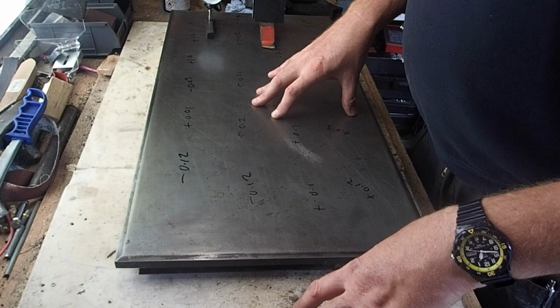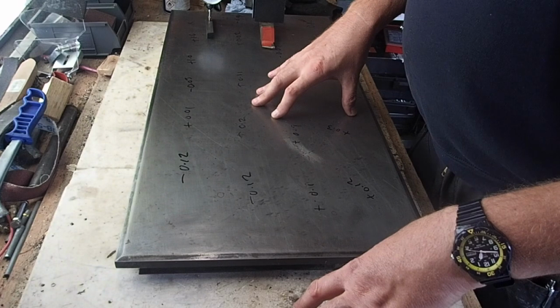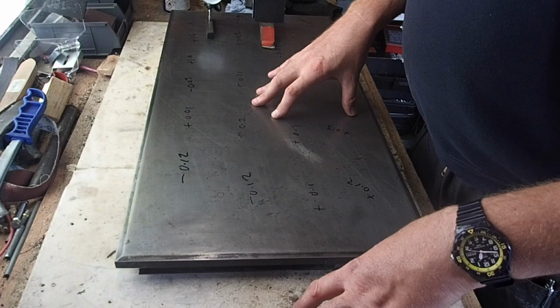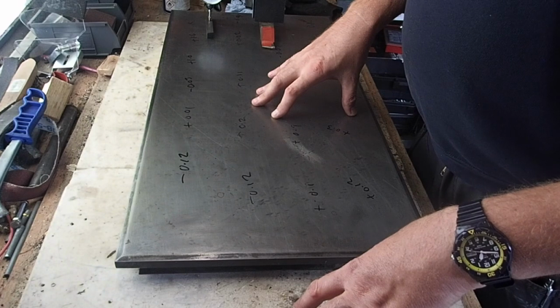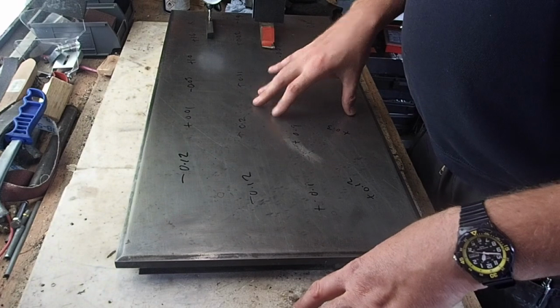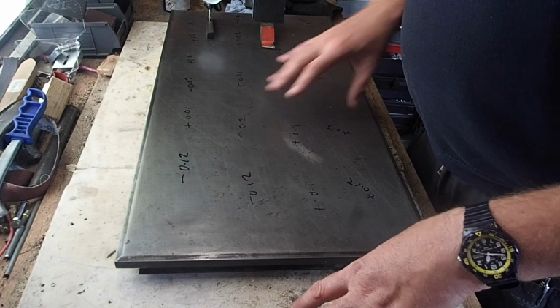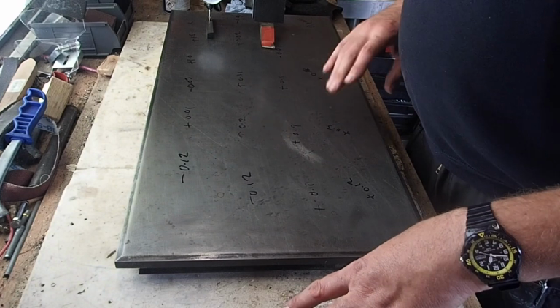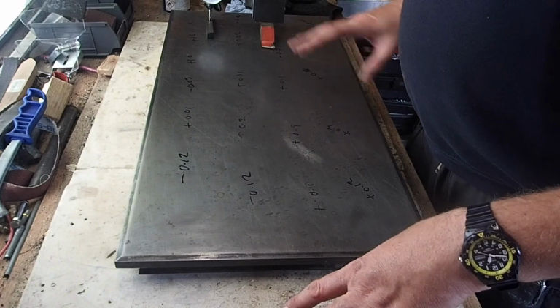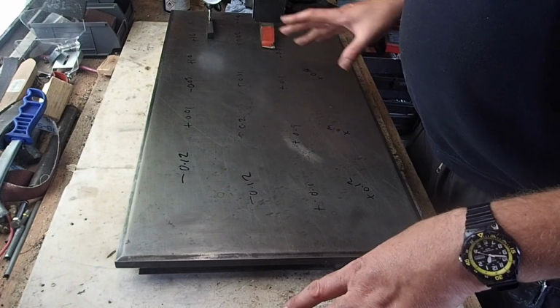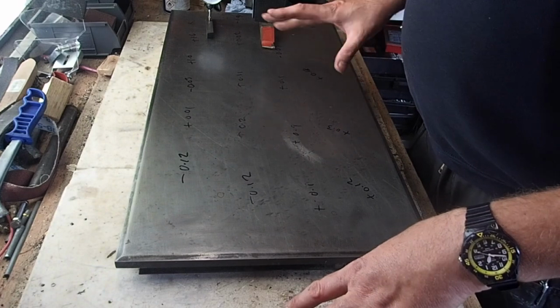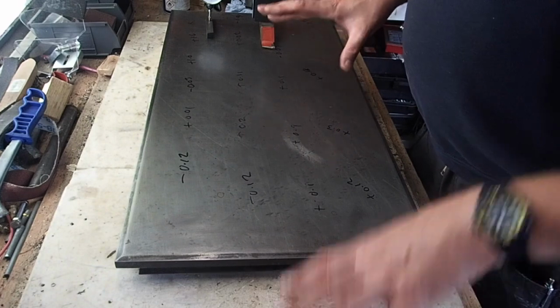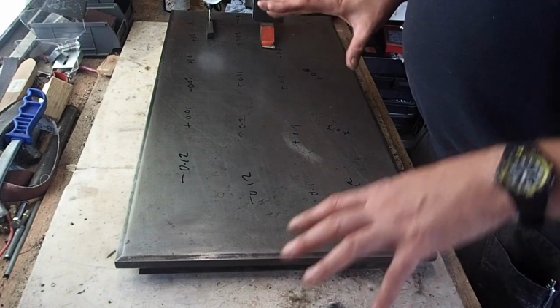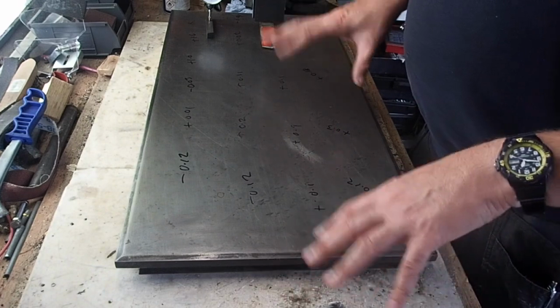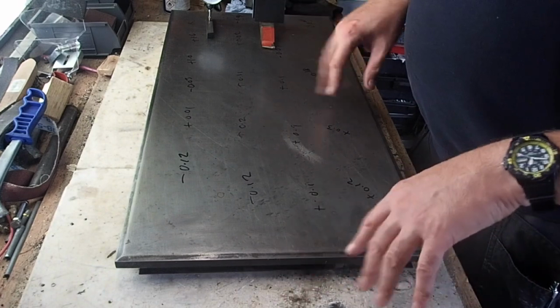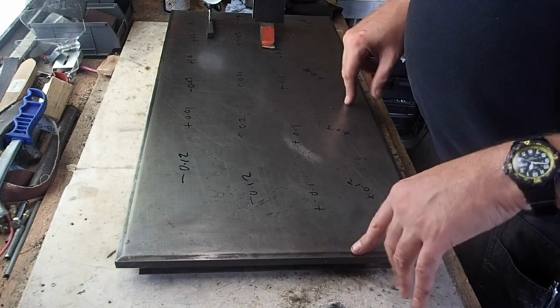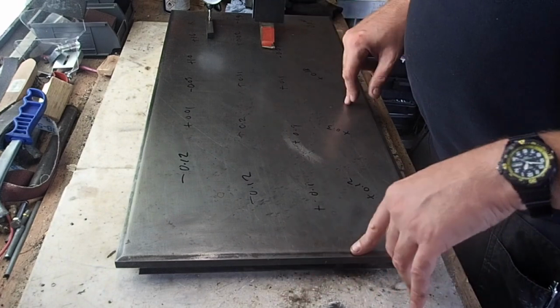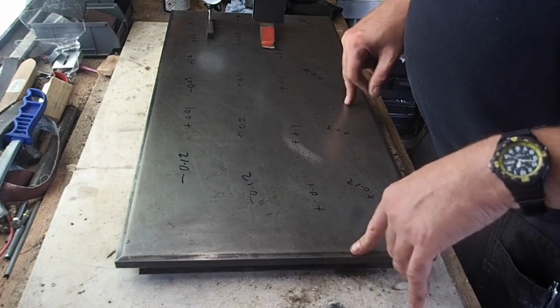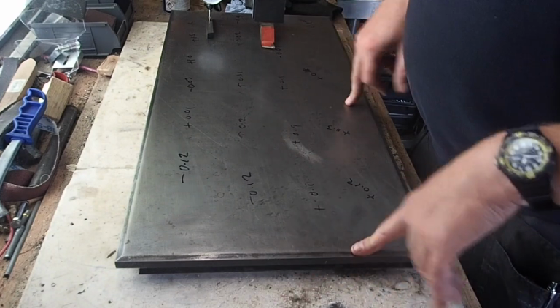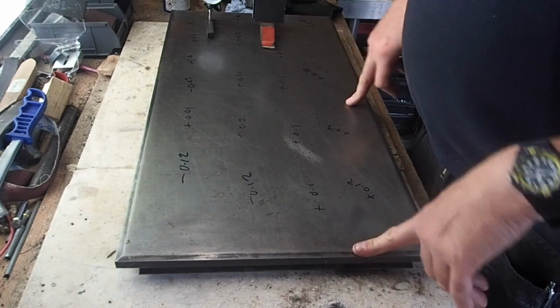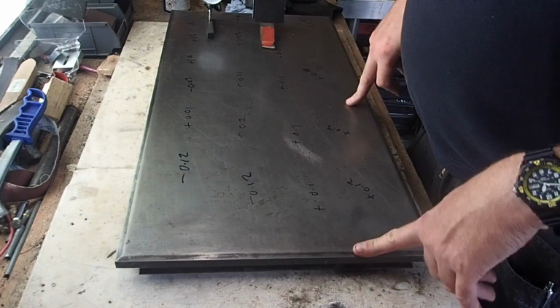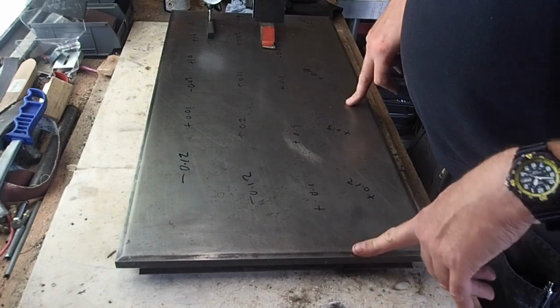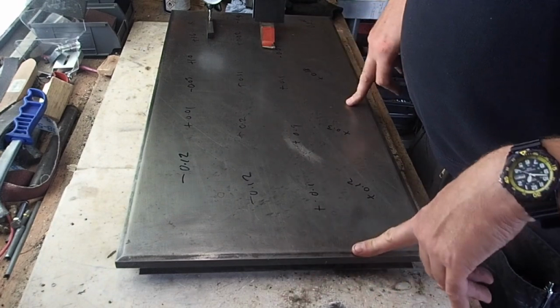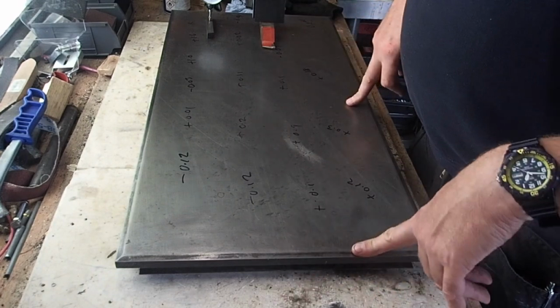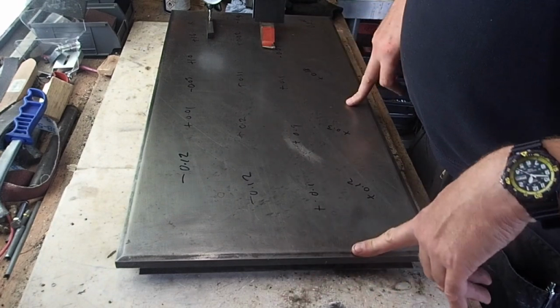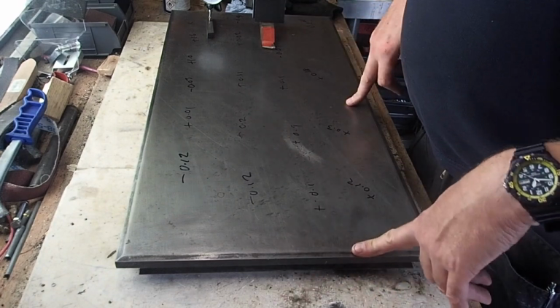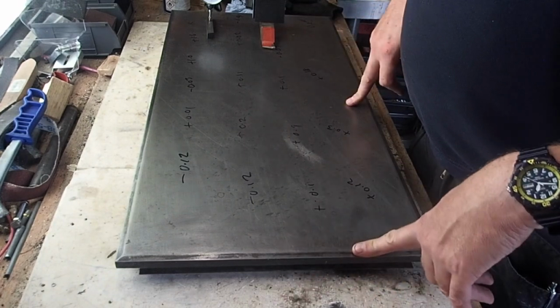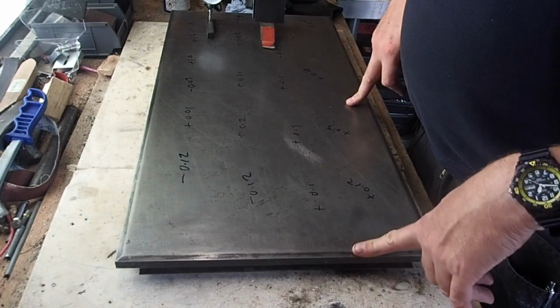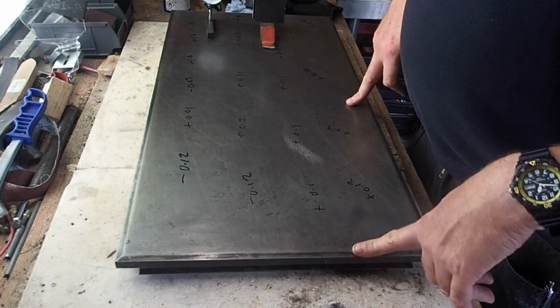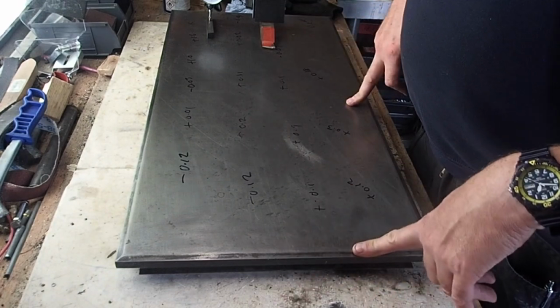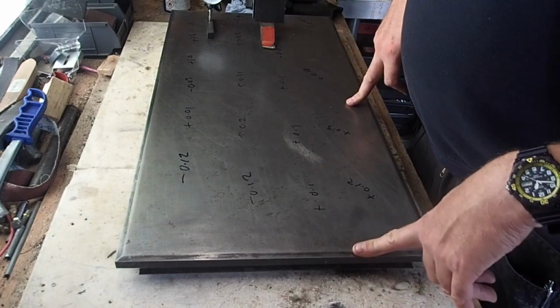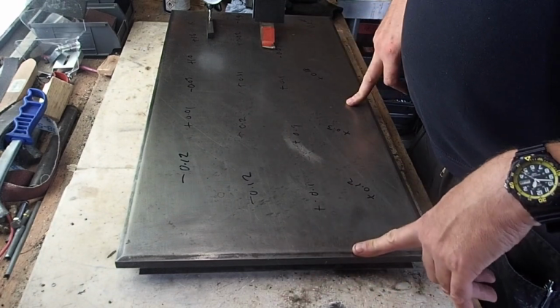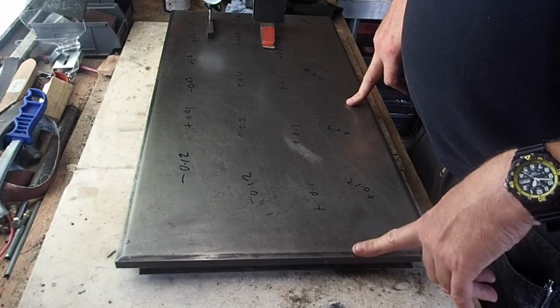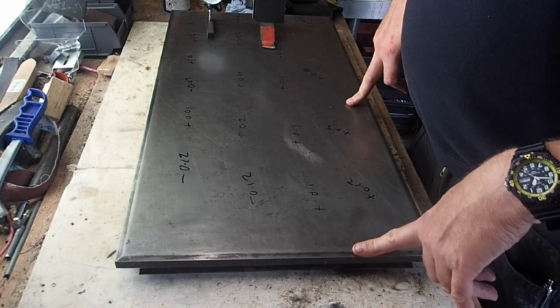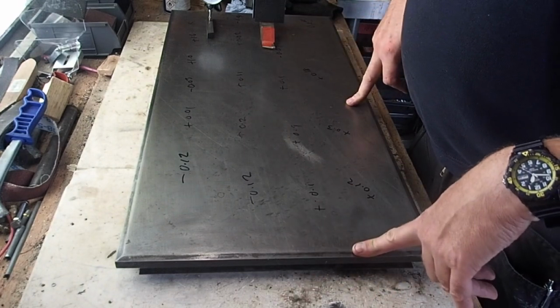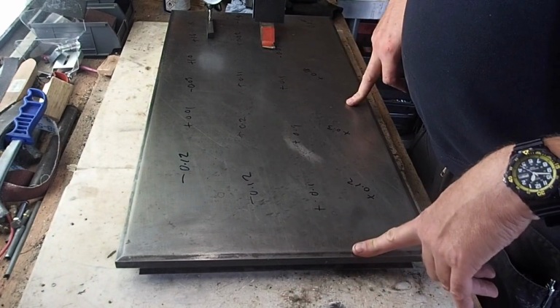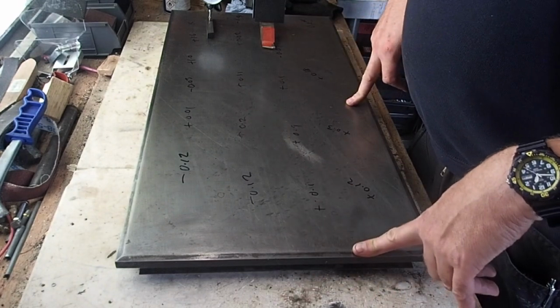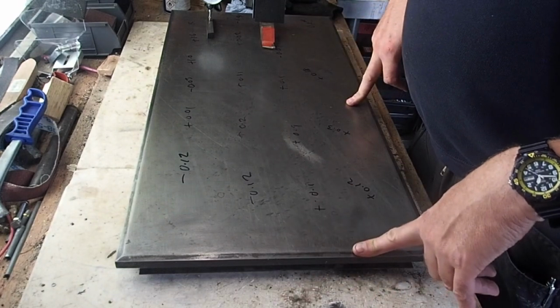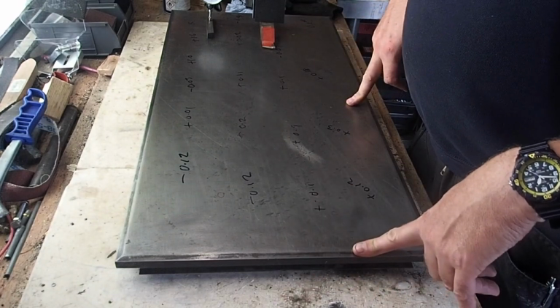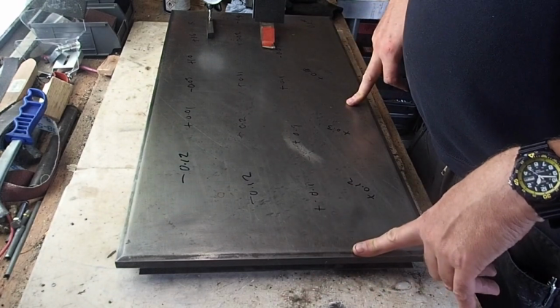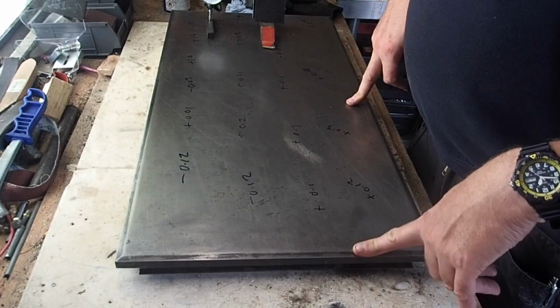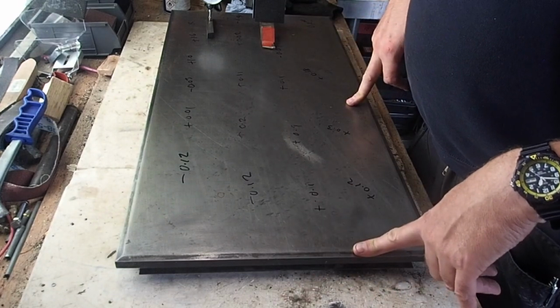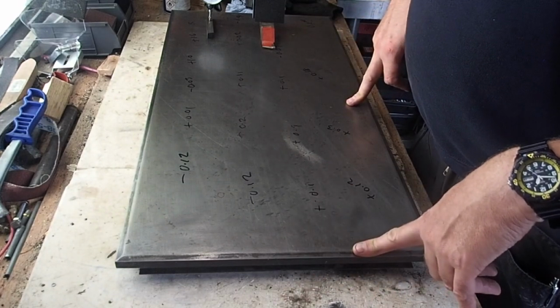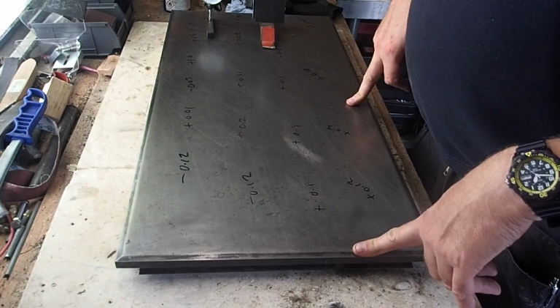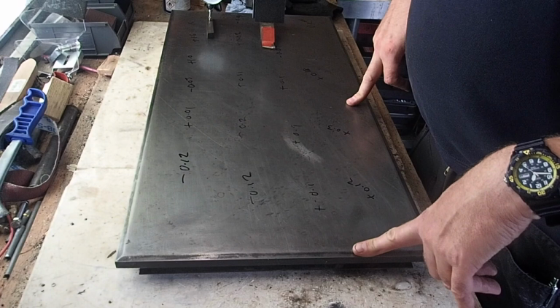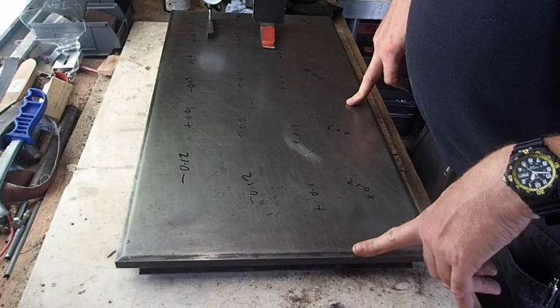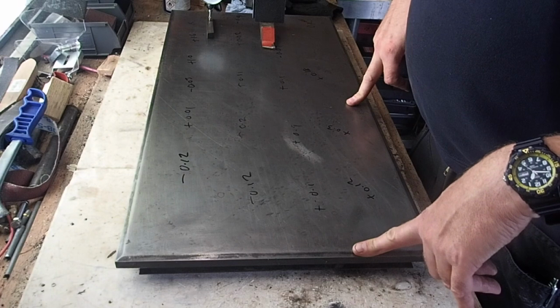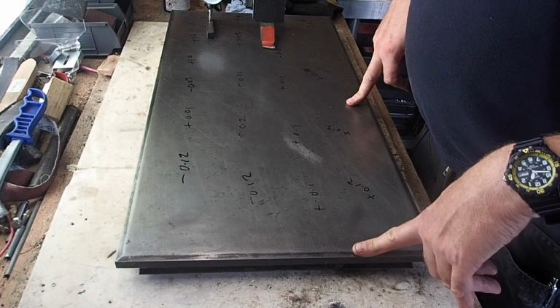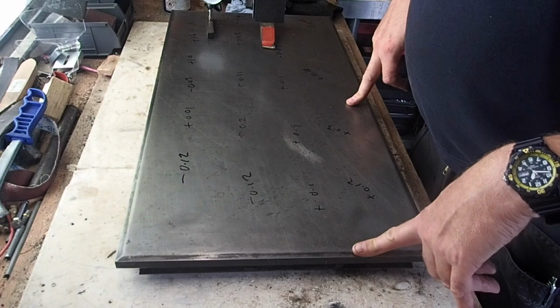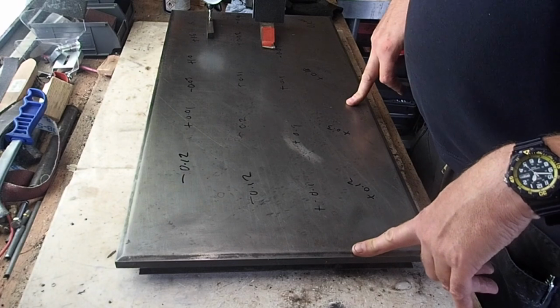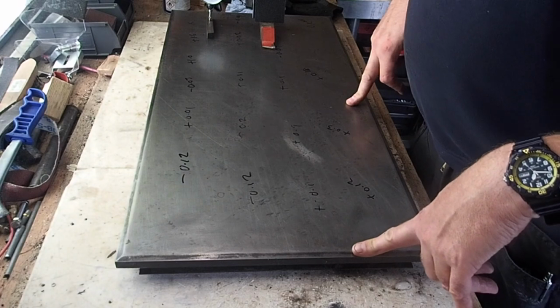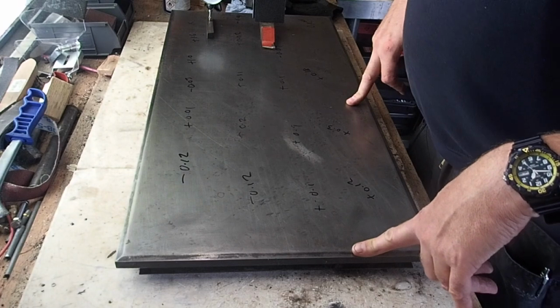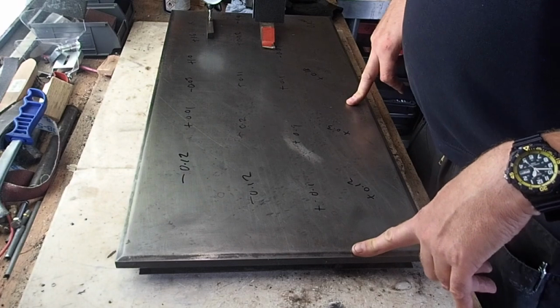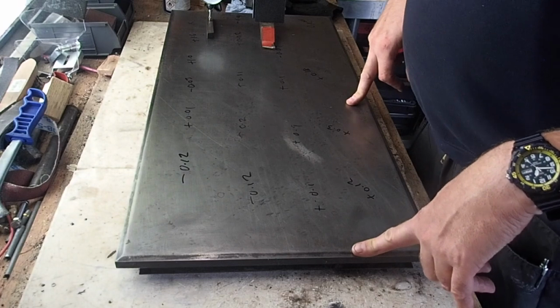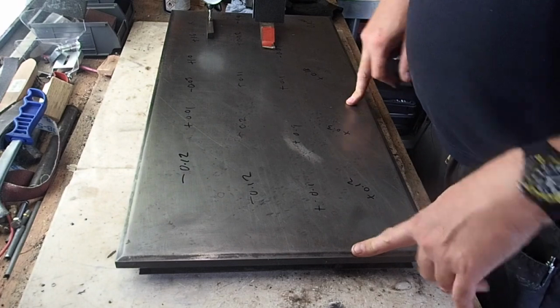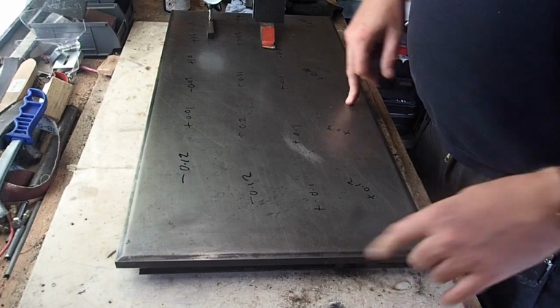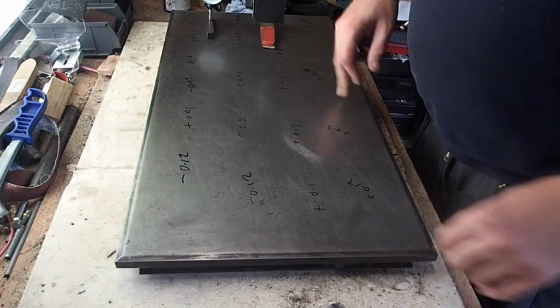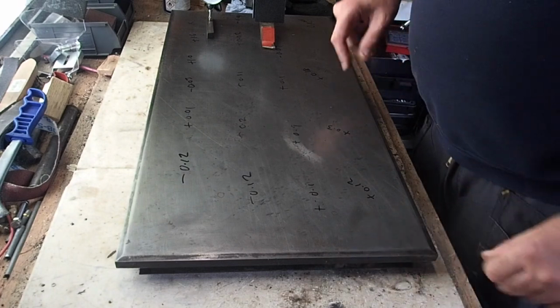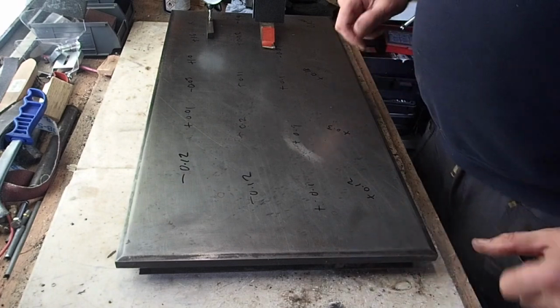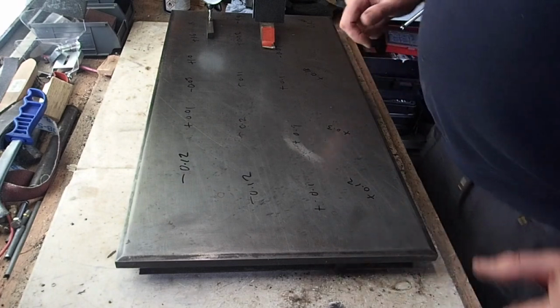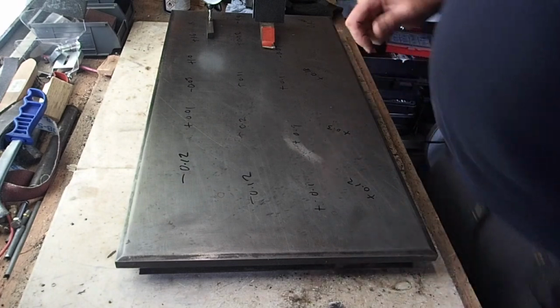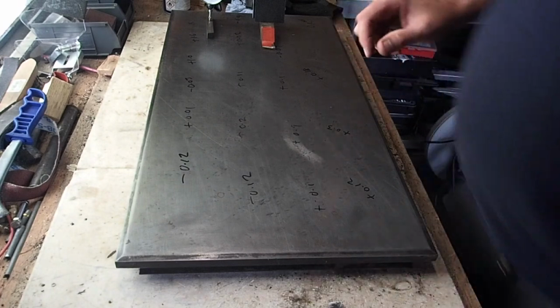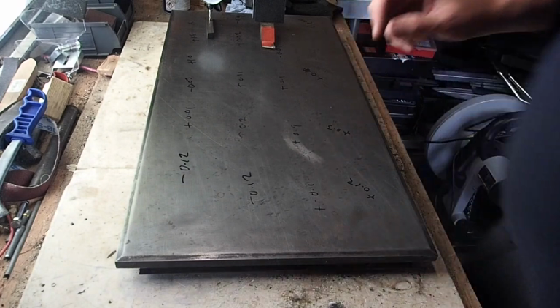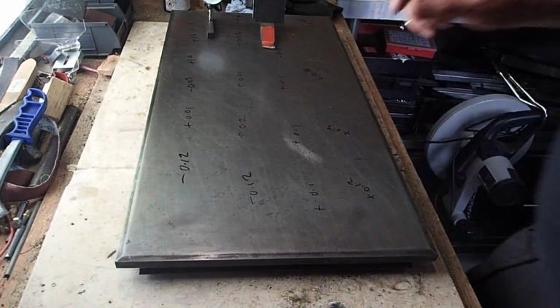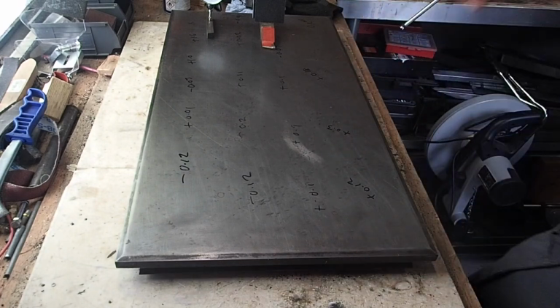What I'll do is I'll bring you back later on in the process, and we'll have a look and see what the levels are. Thanks for watching.